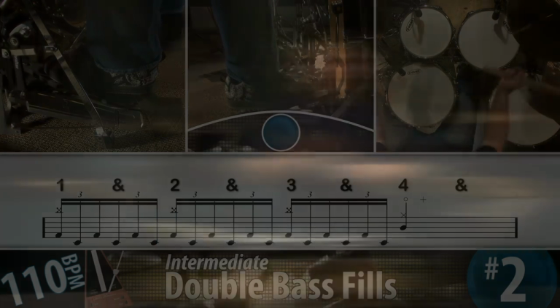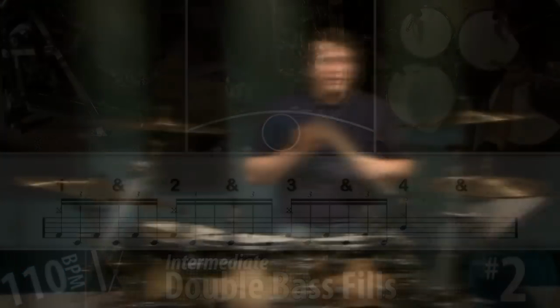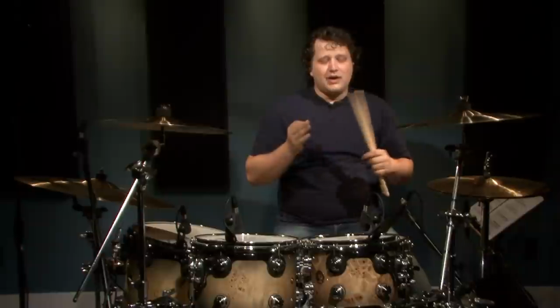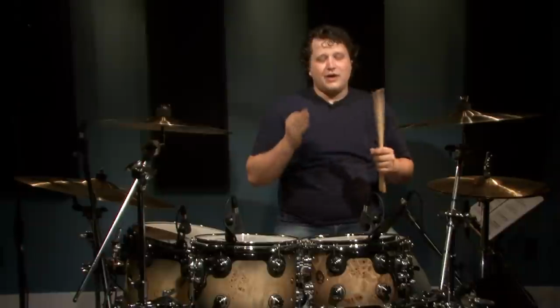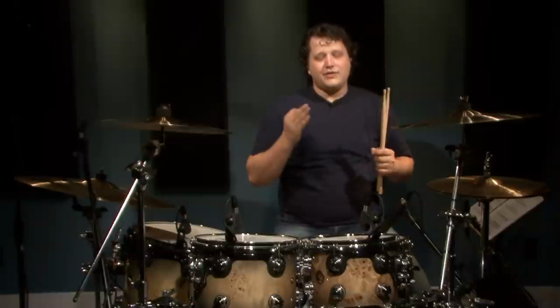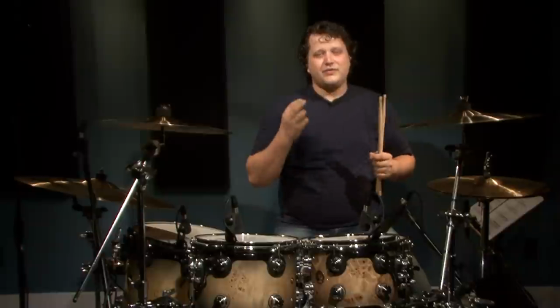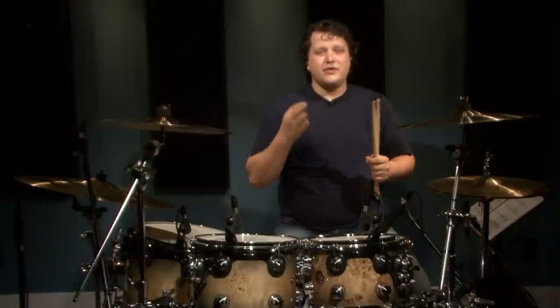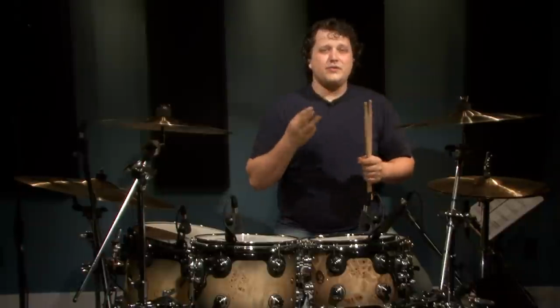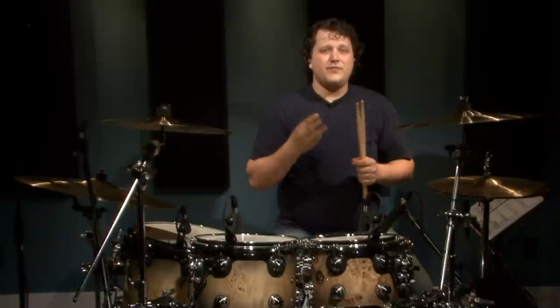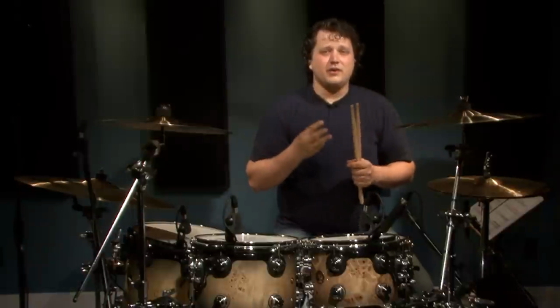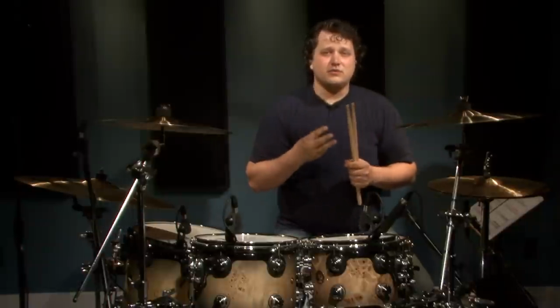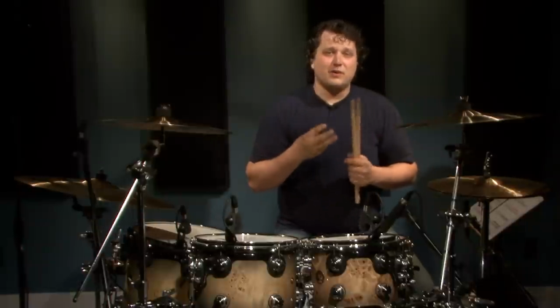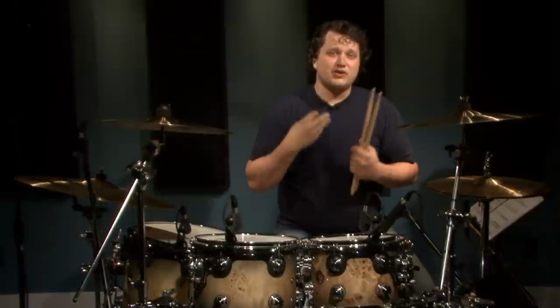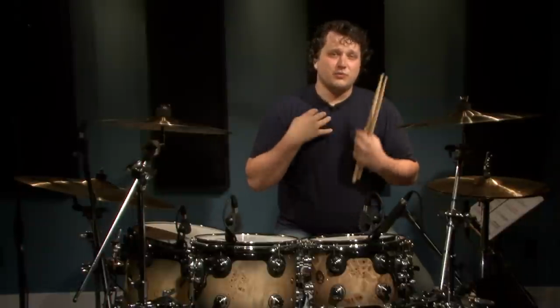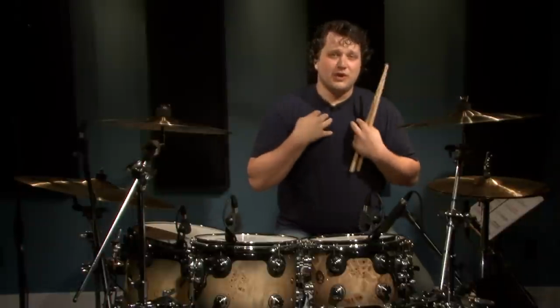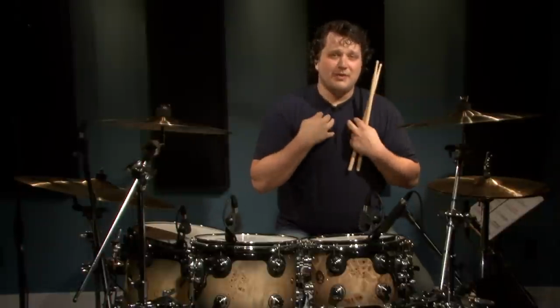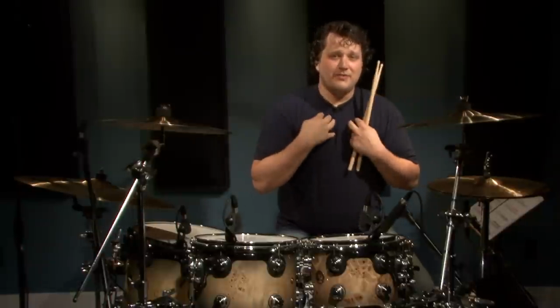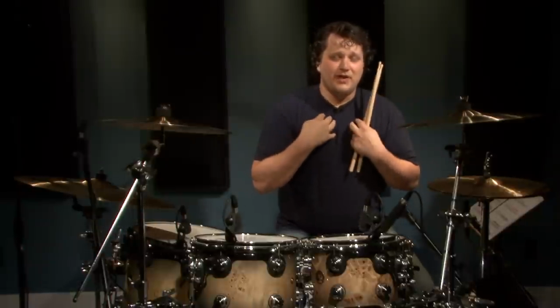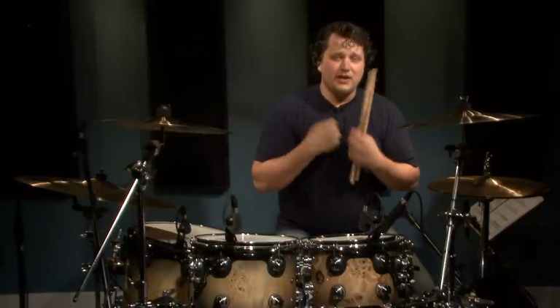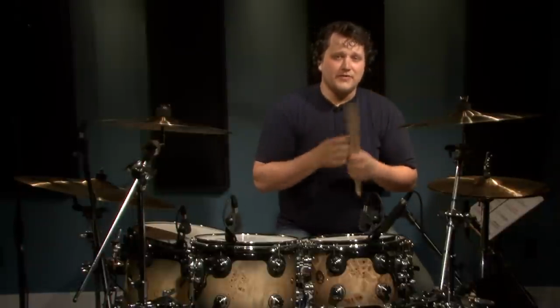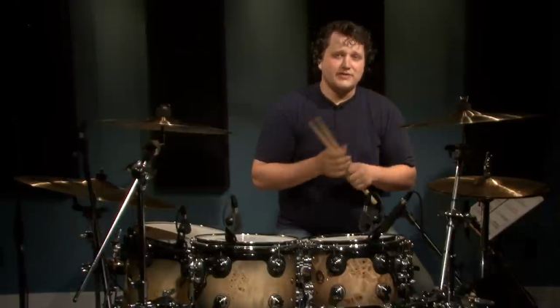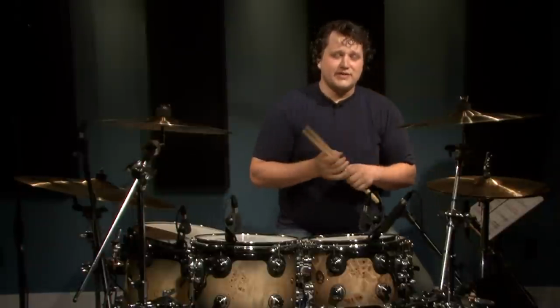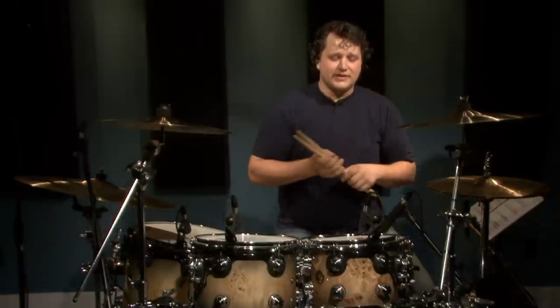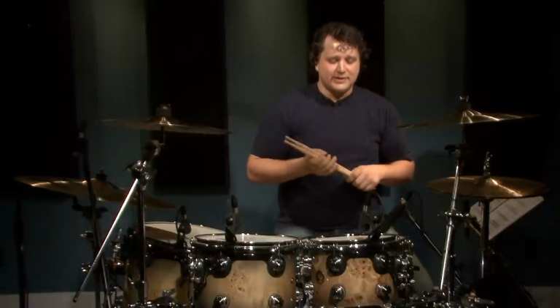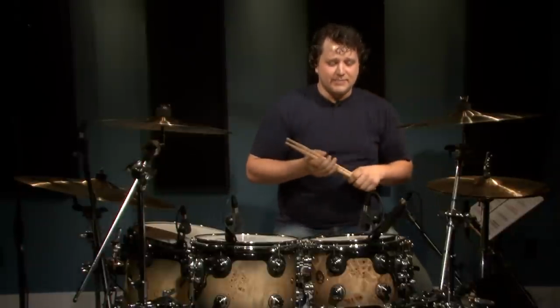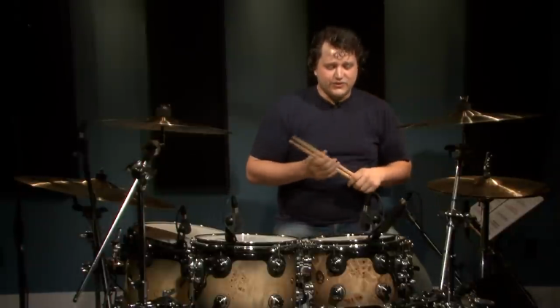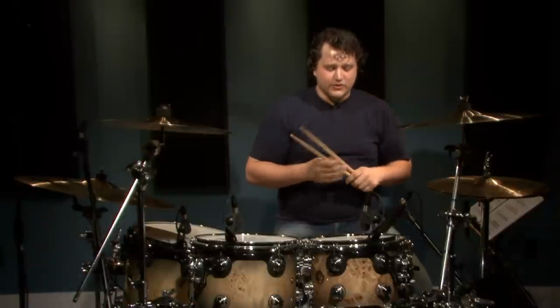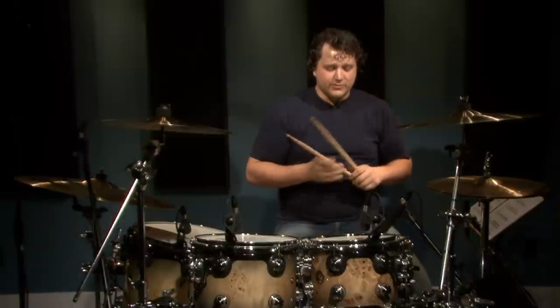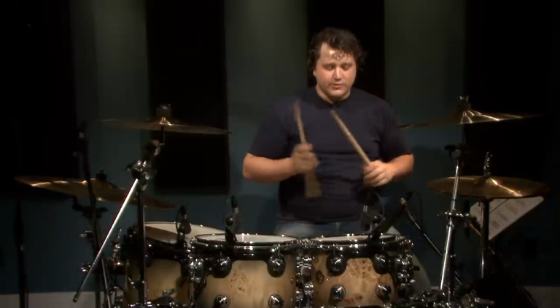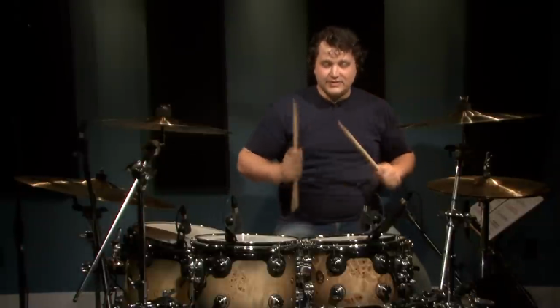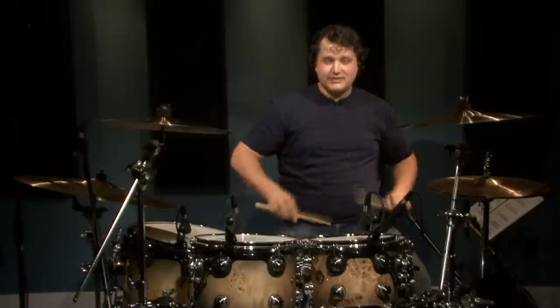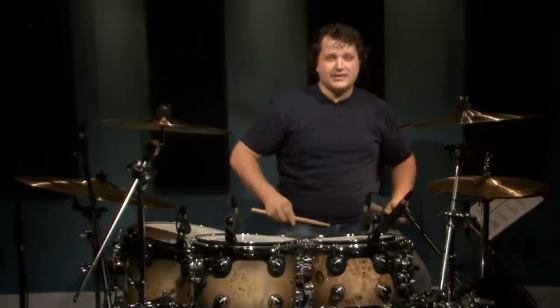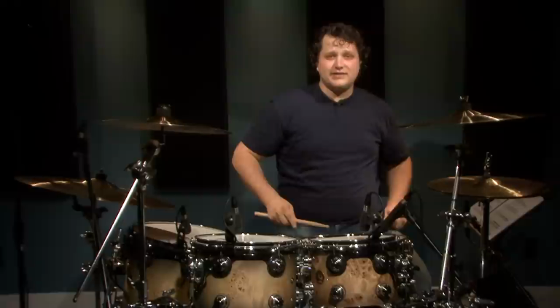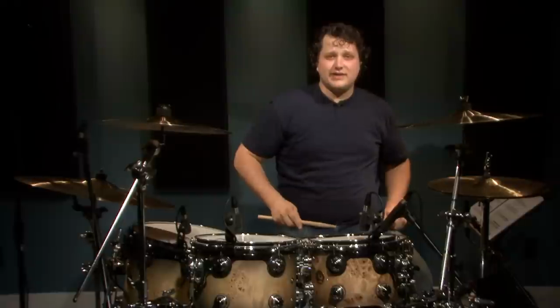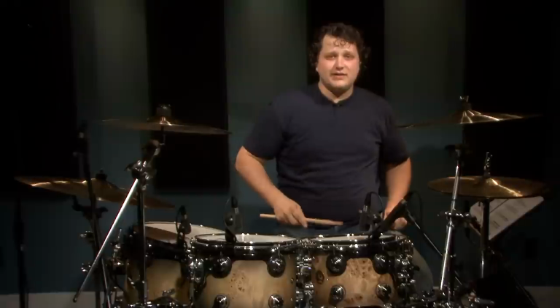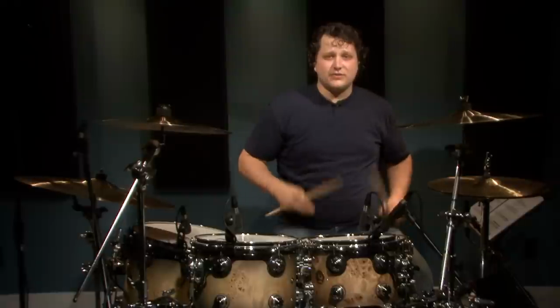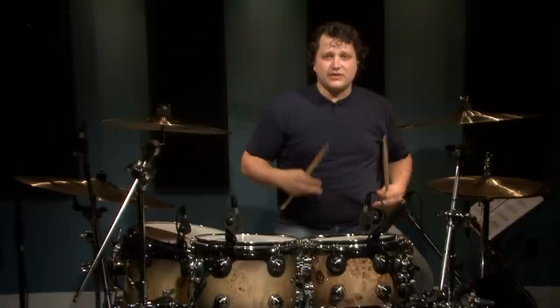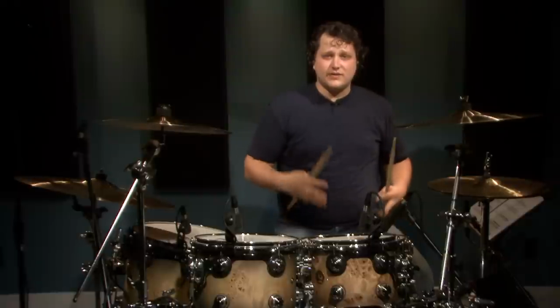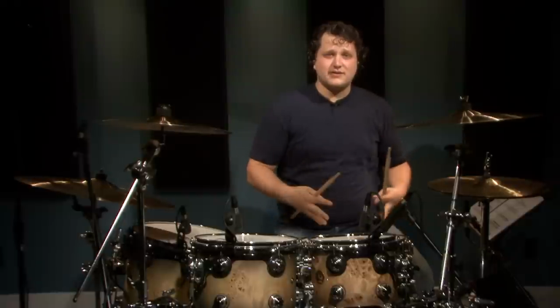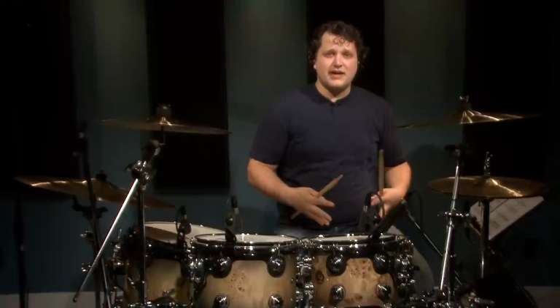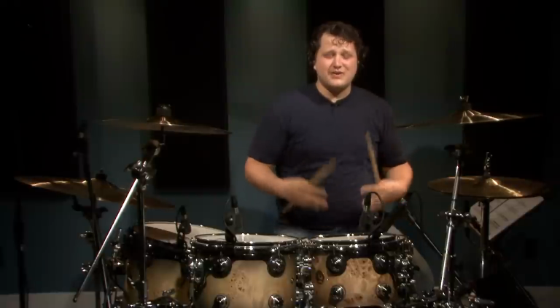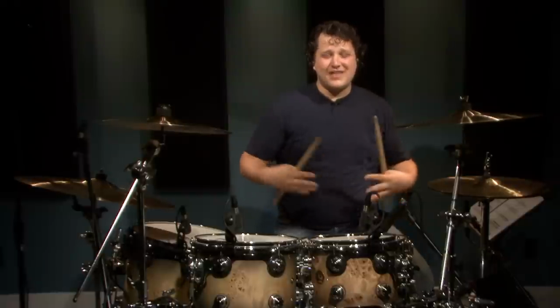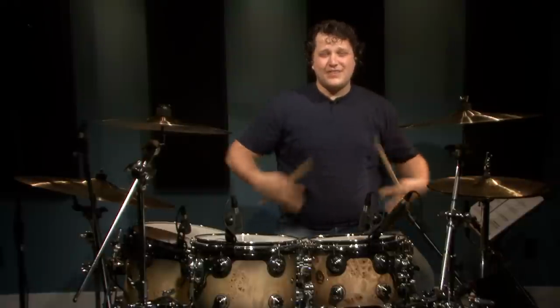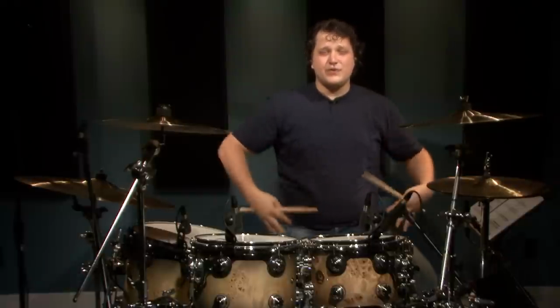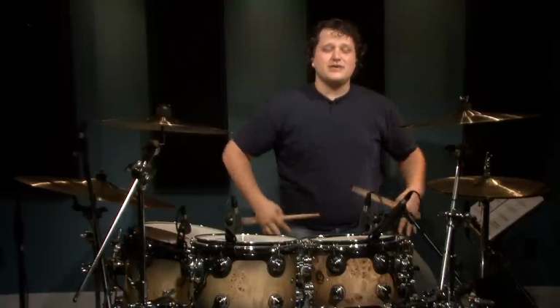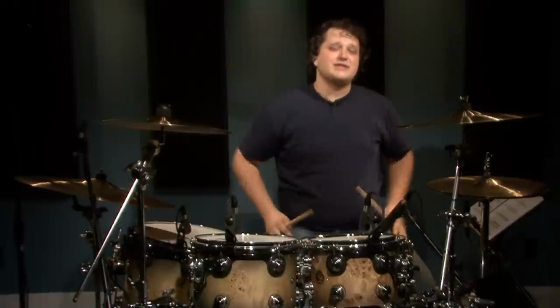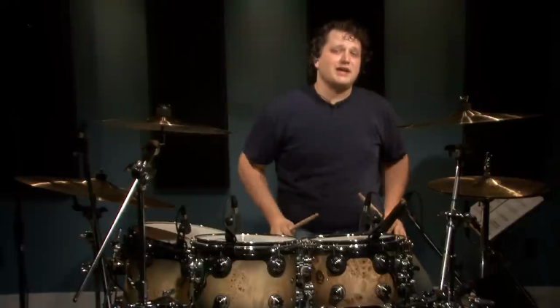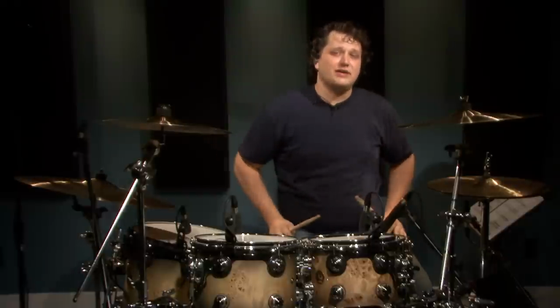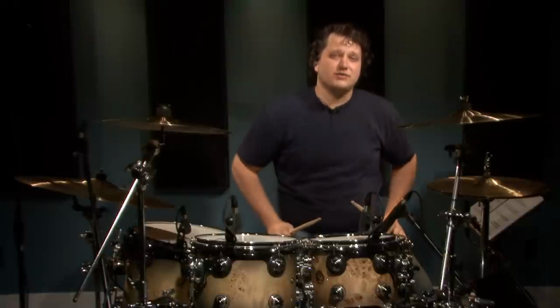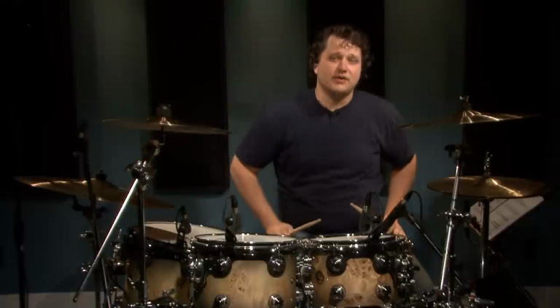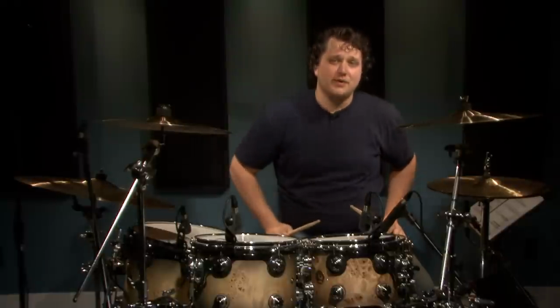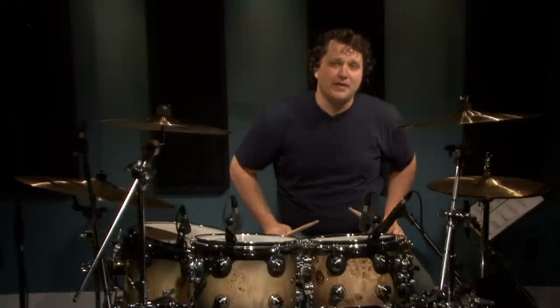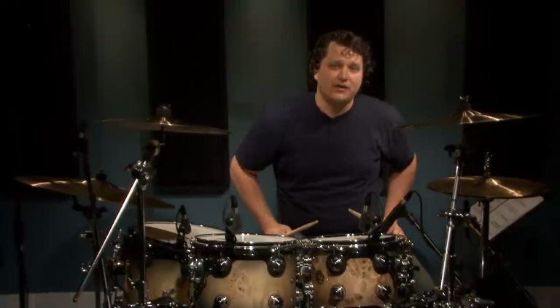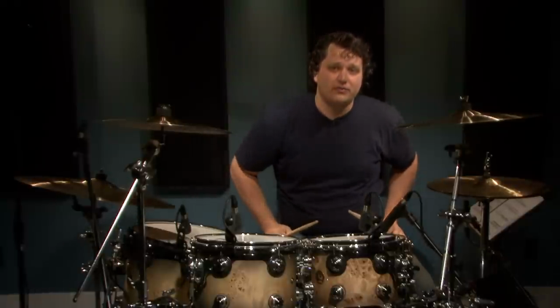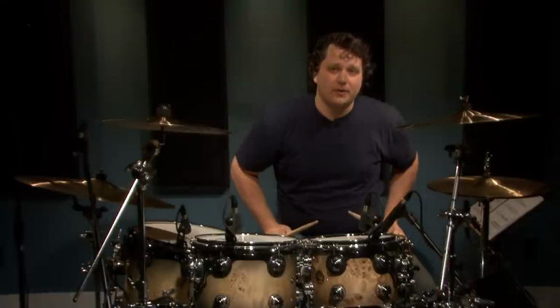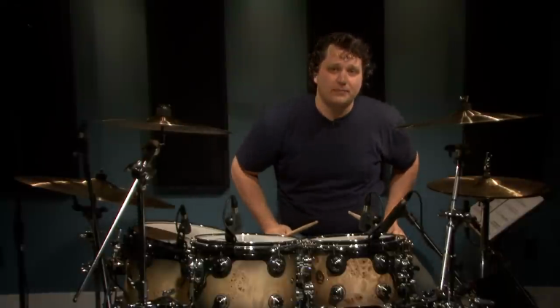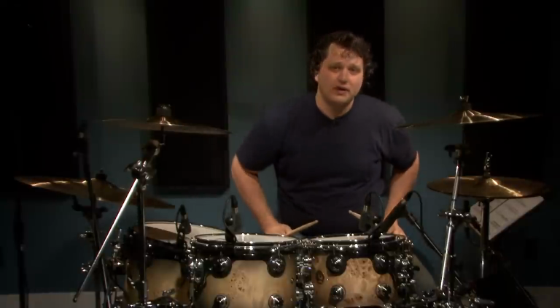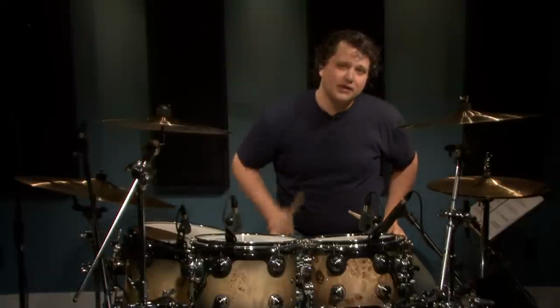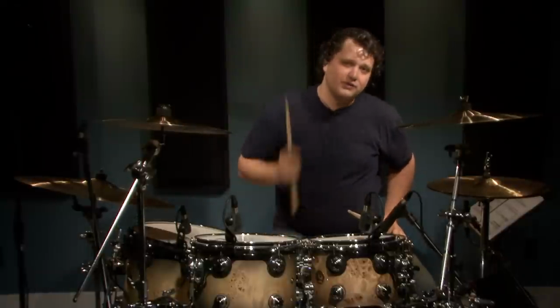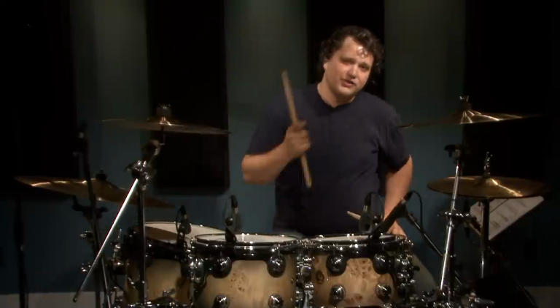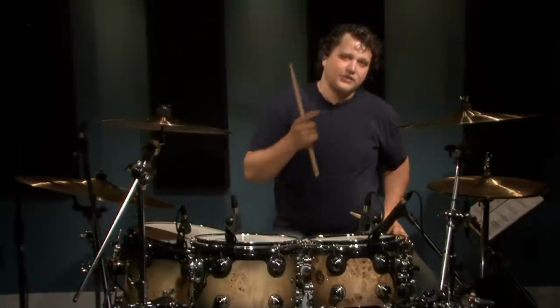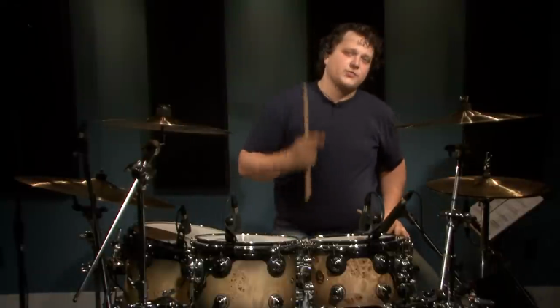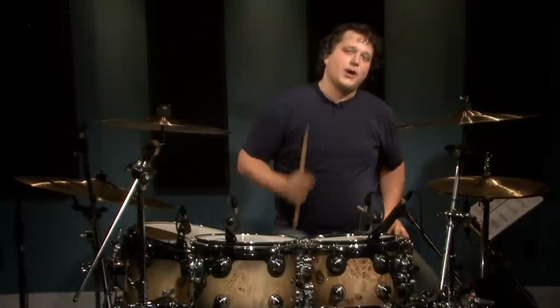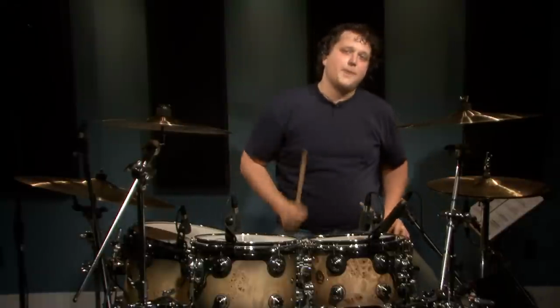This third fill is actually one of my favorites. It's a mixture between 16th notes on the snare and 32nd notes on the bass drum. Check this one out.